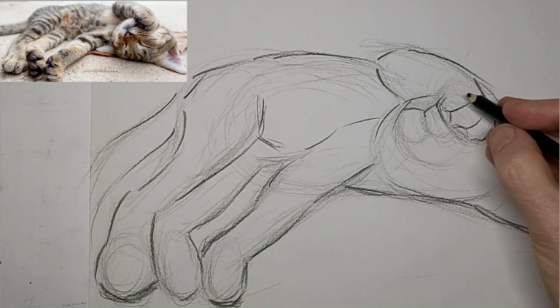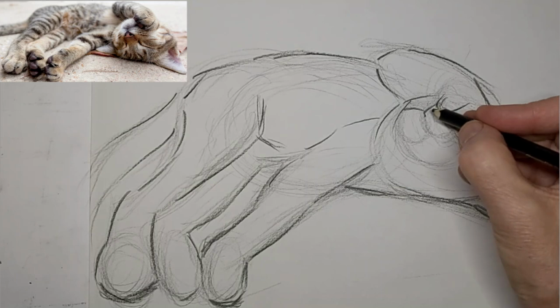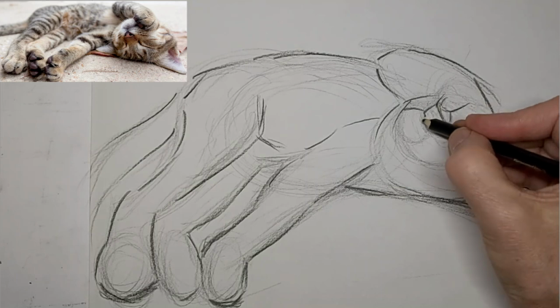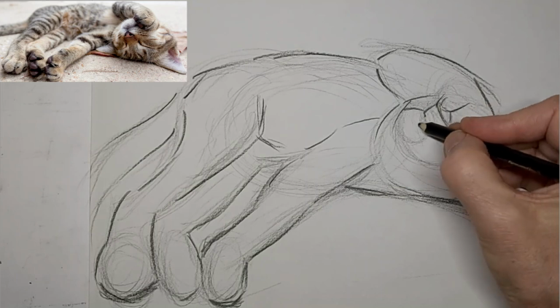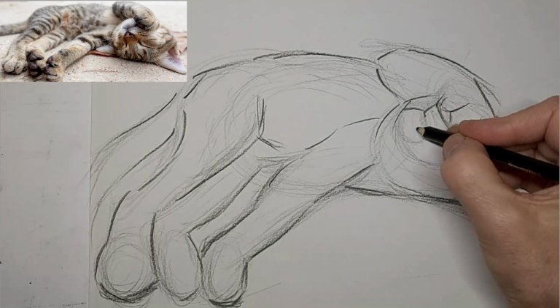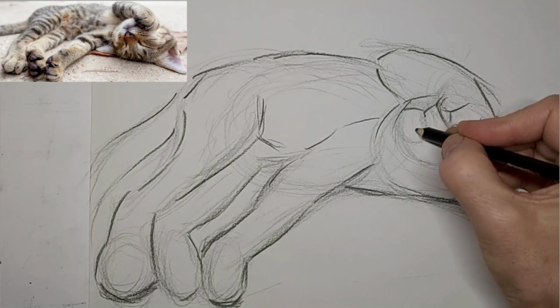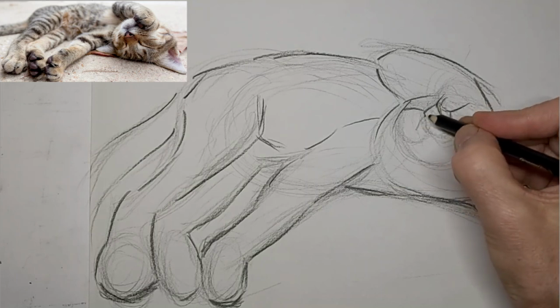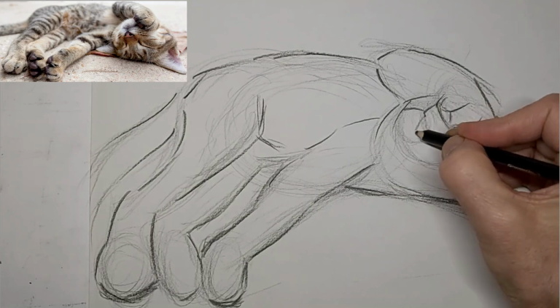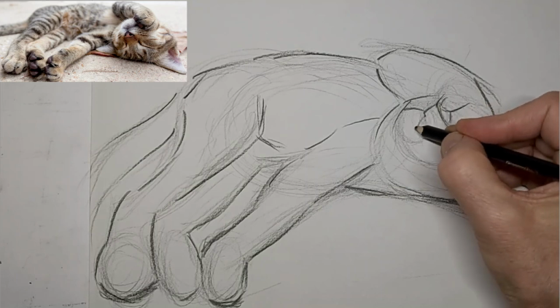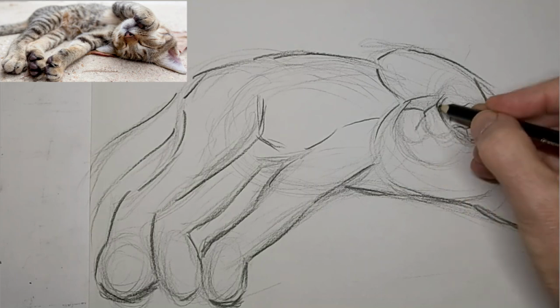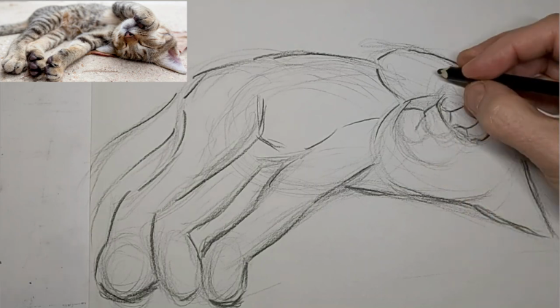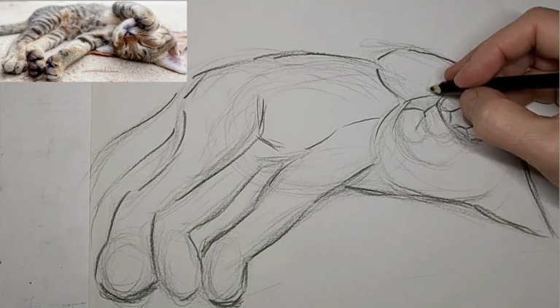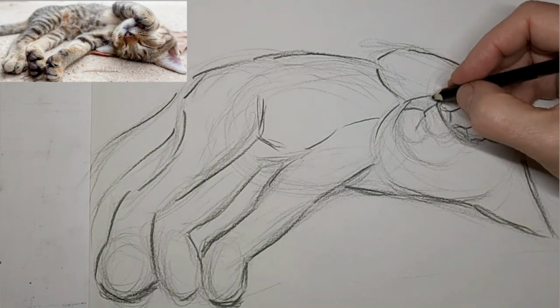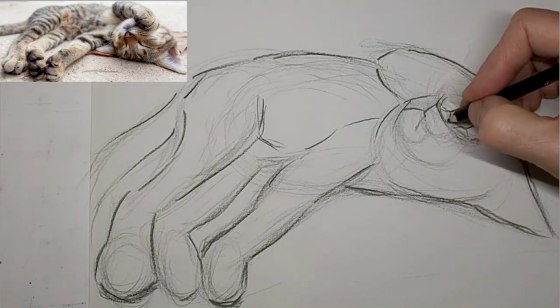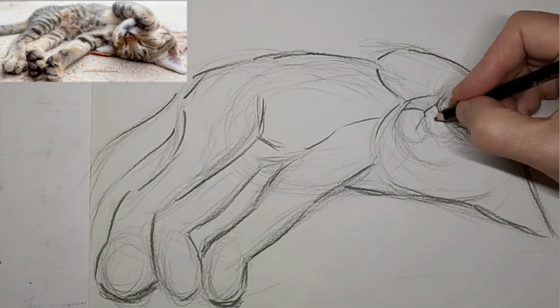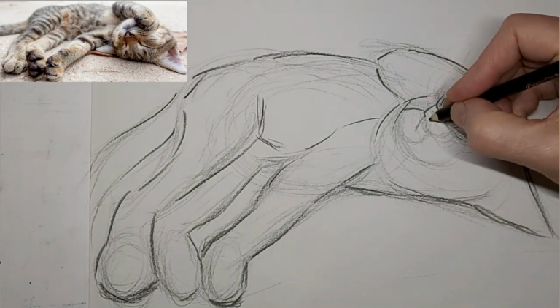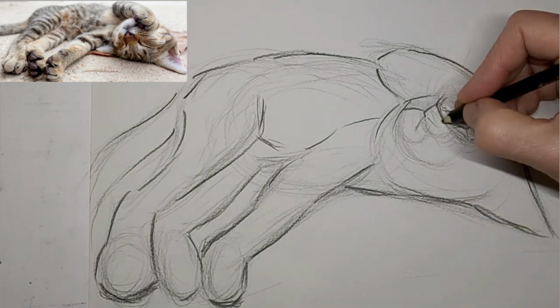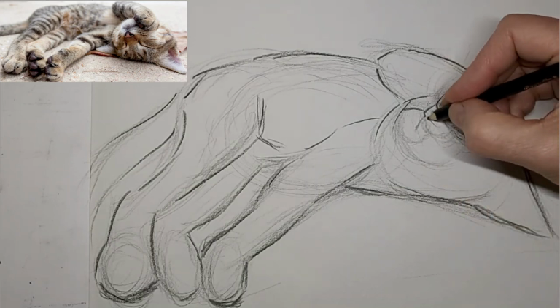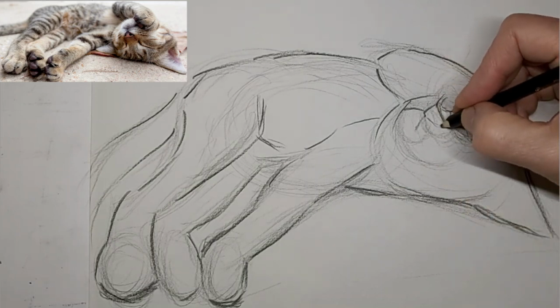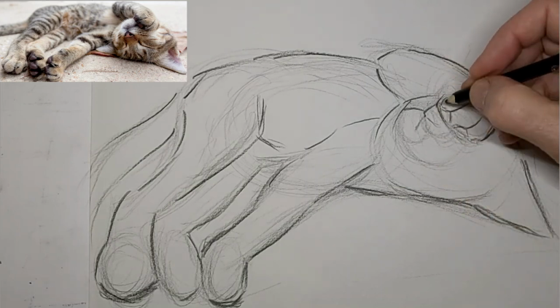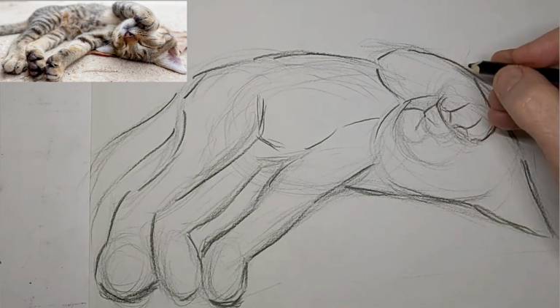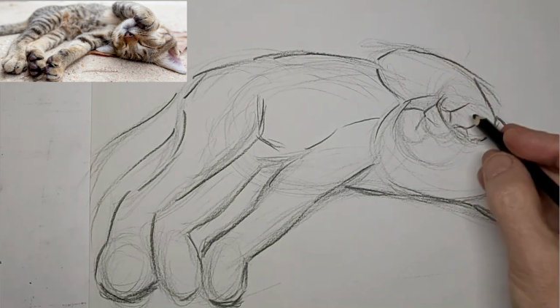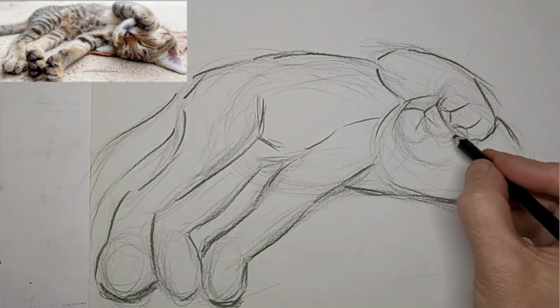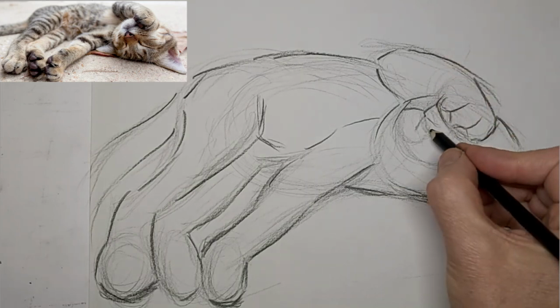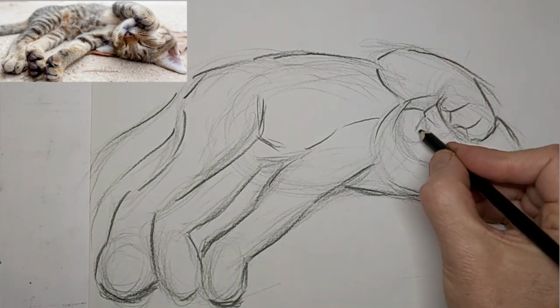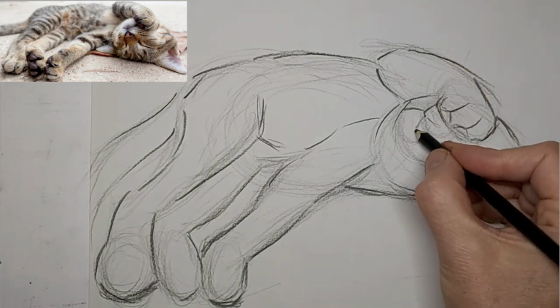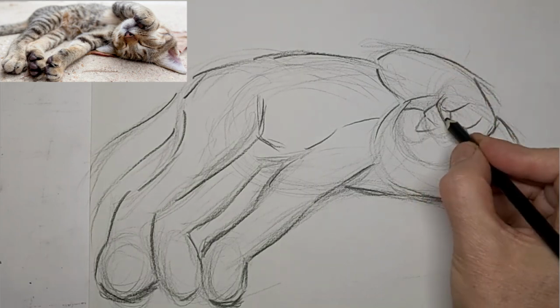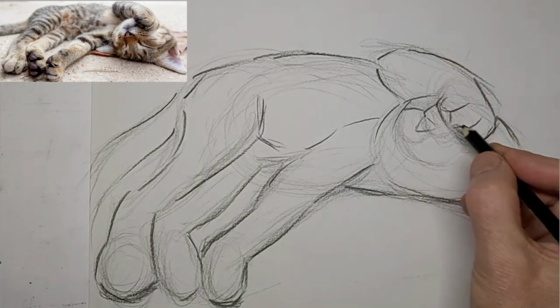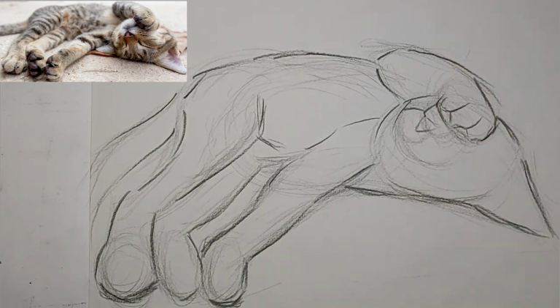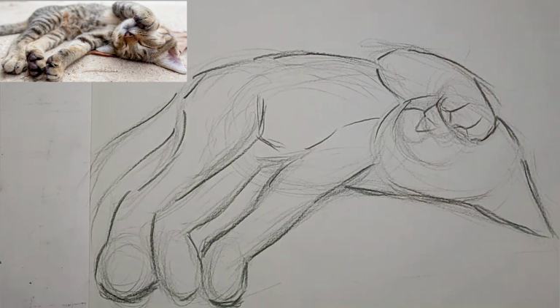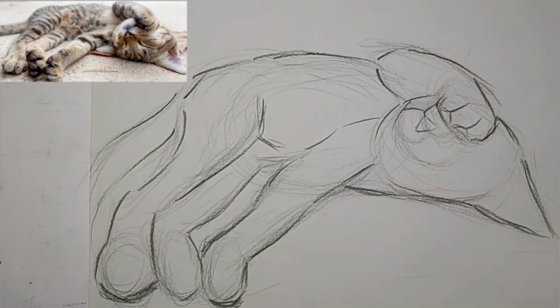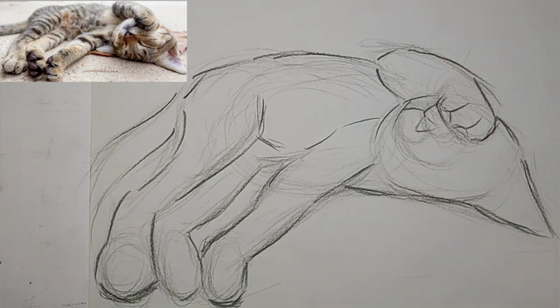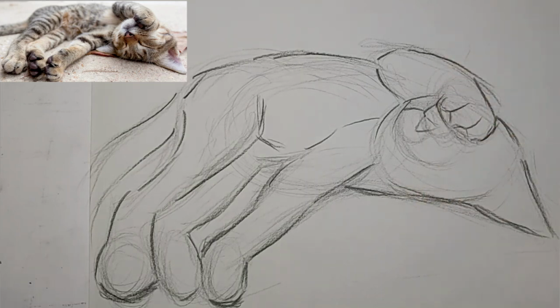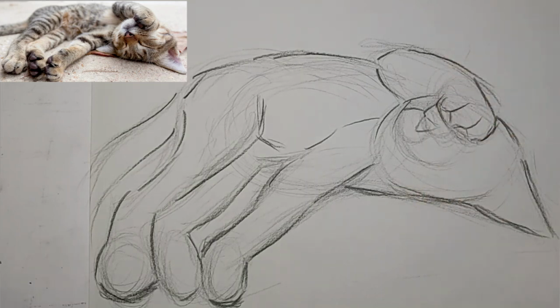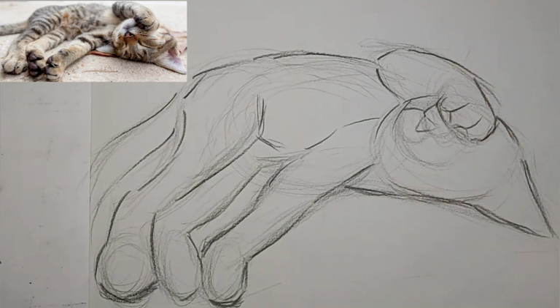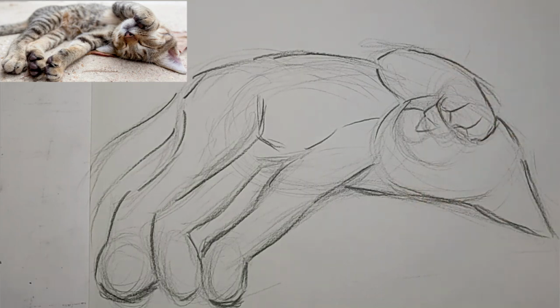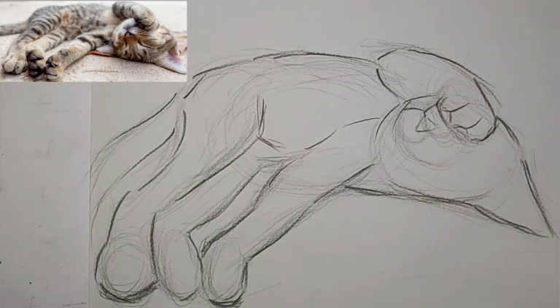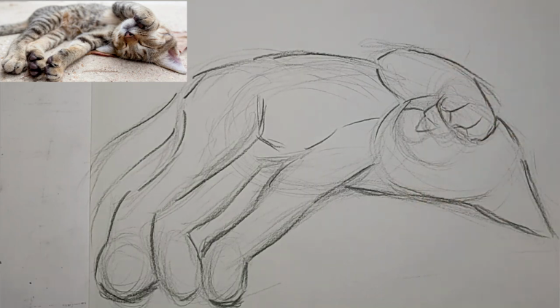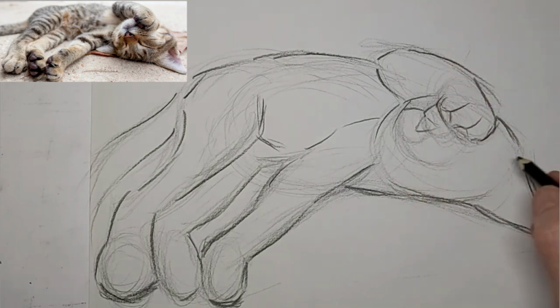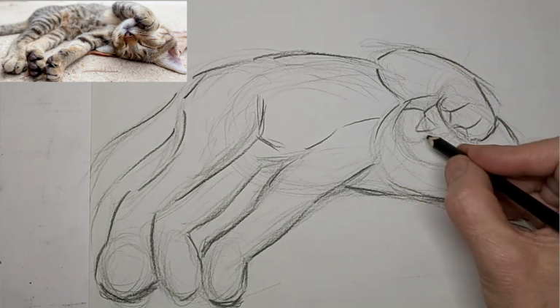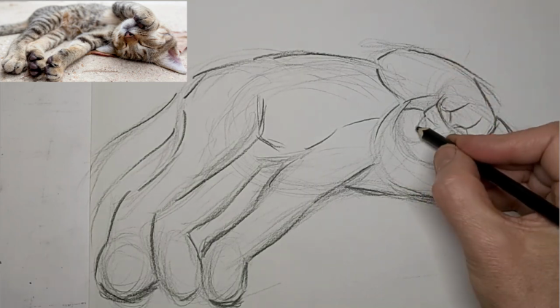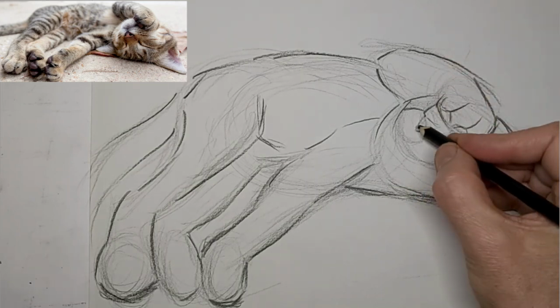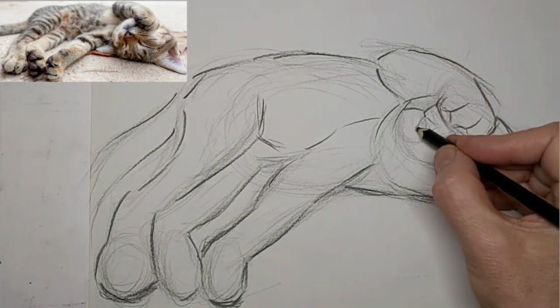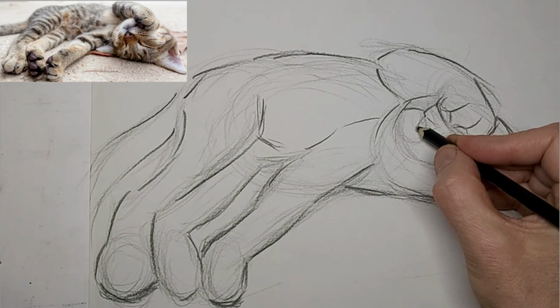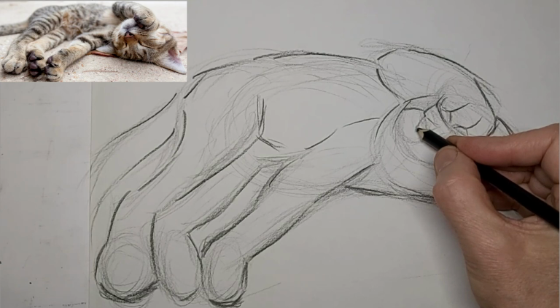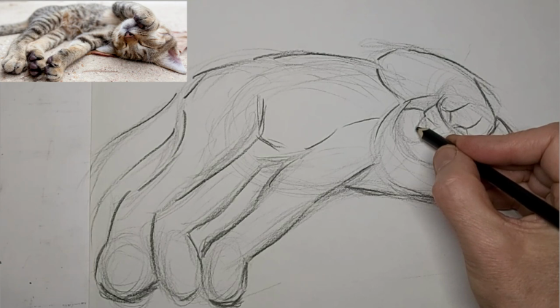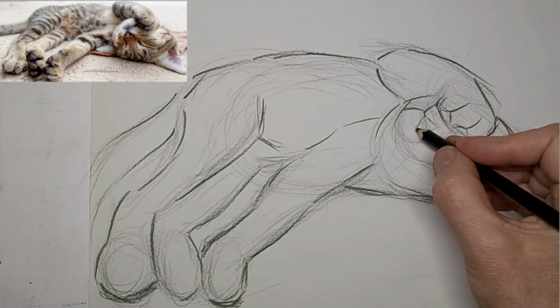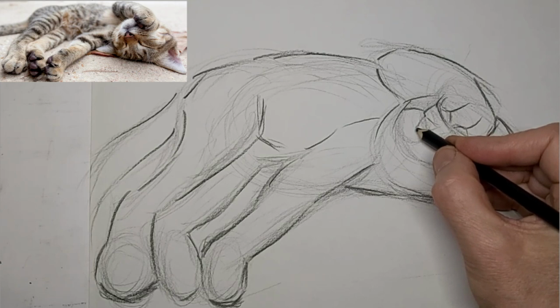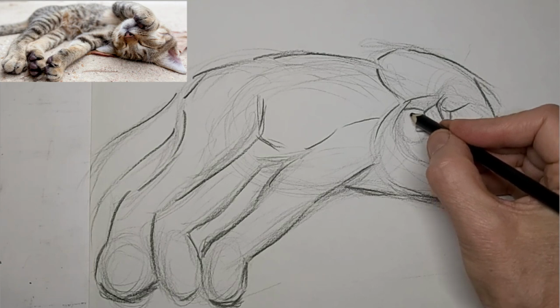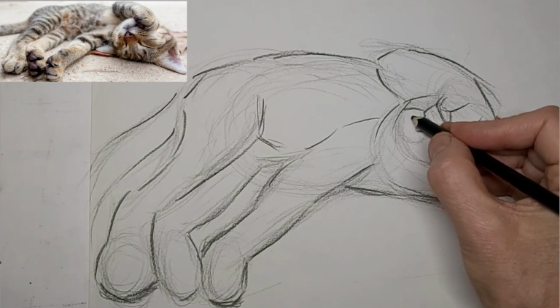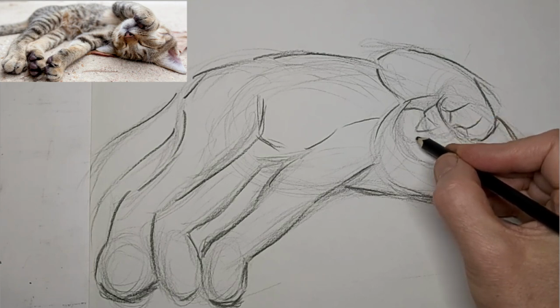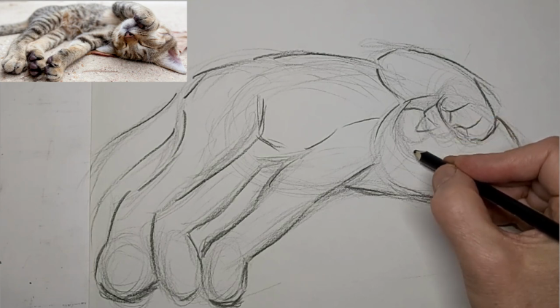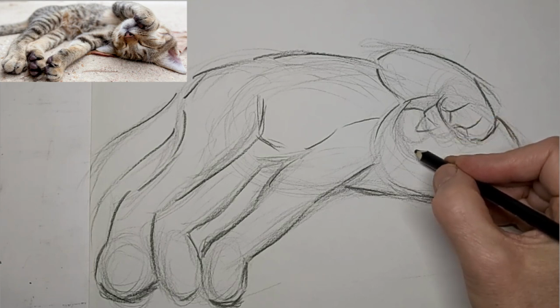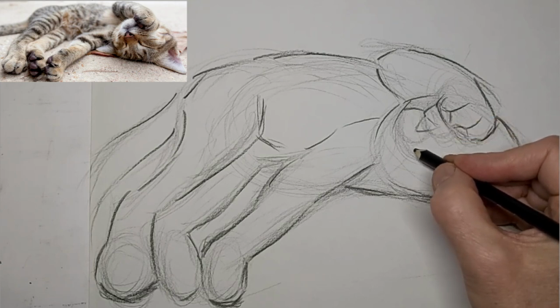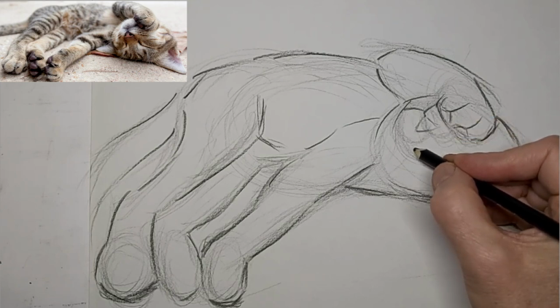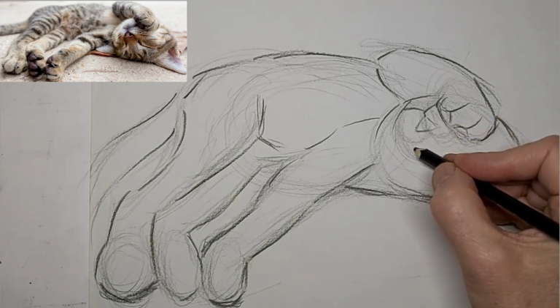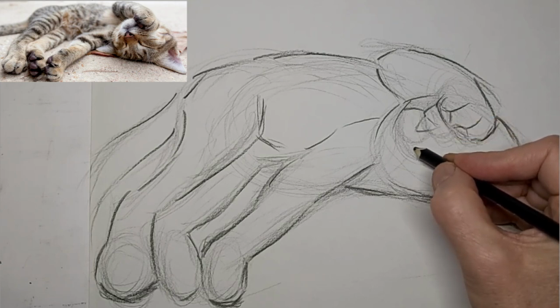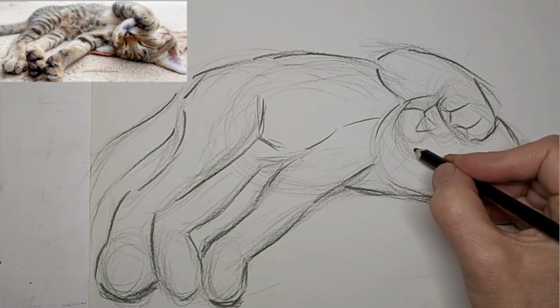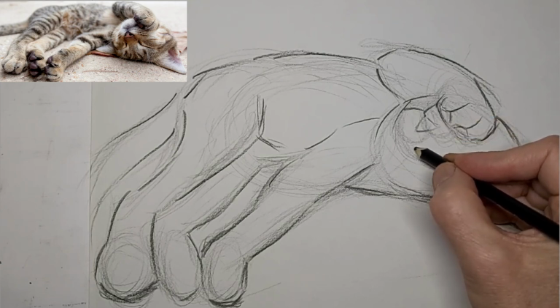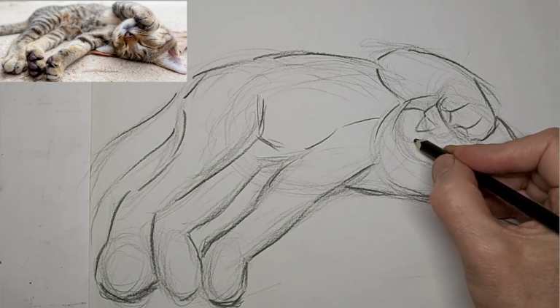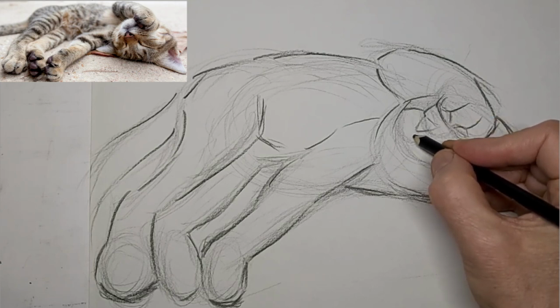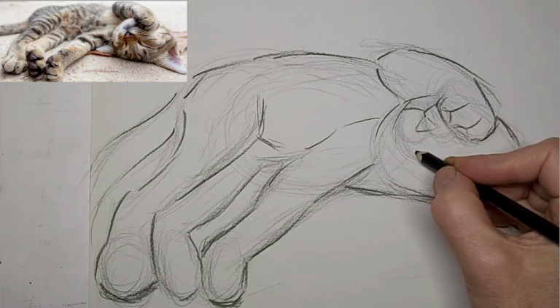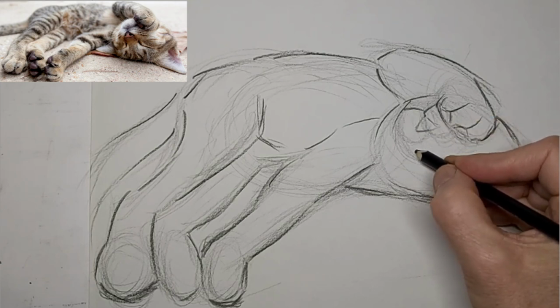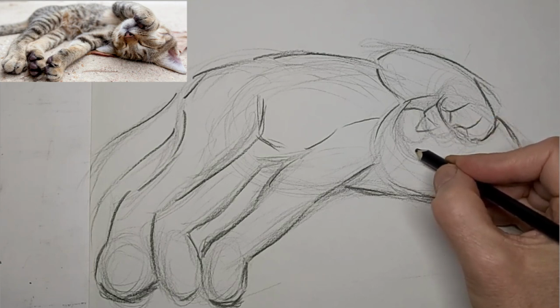We make mistakes drawing and that's how we learn. We carry all that knowledge on to the next one. Practice makes perfect.